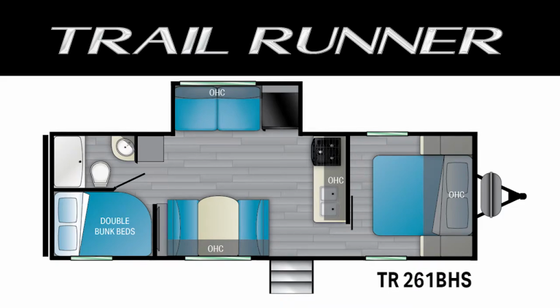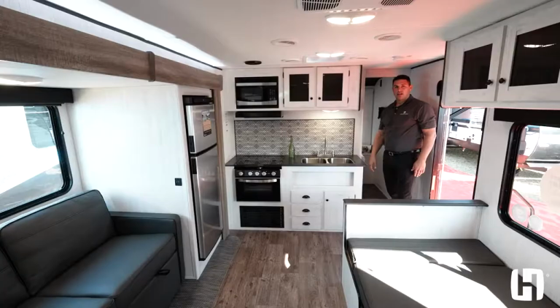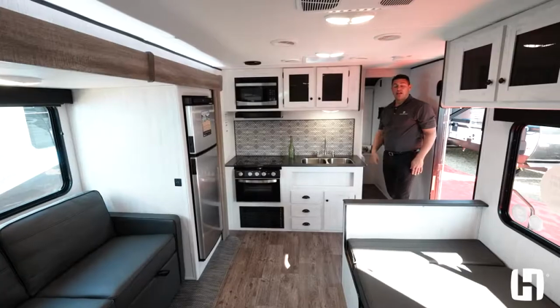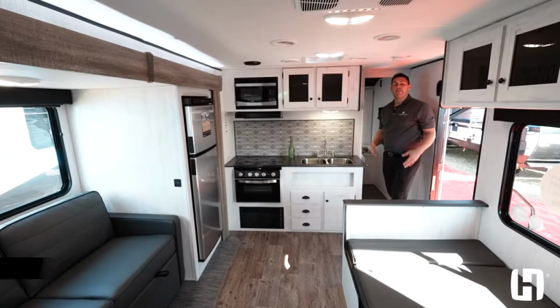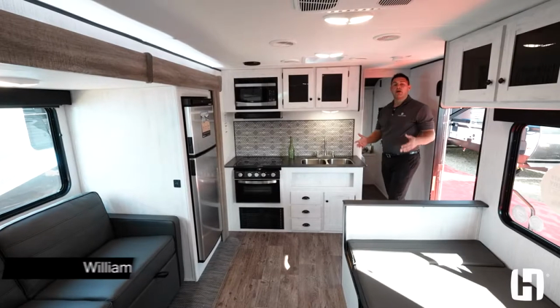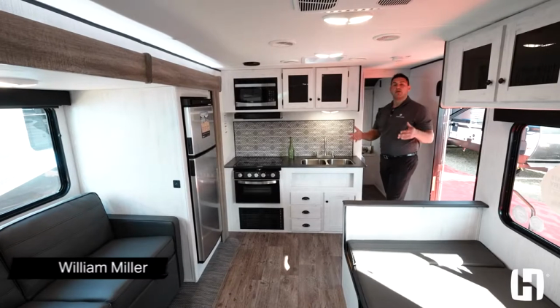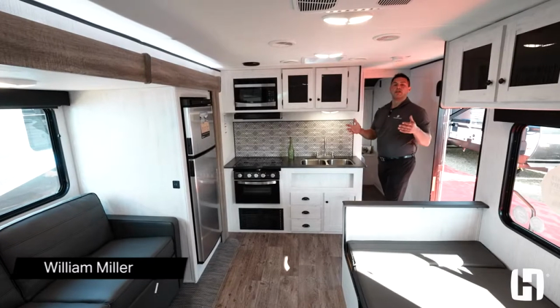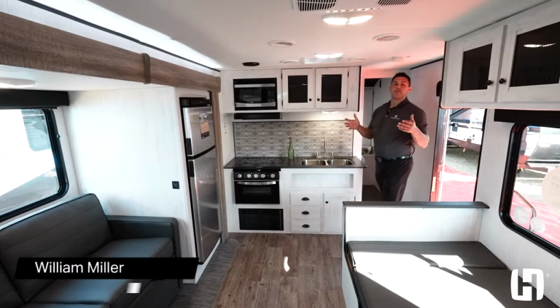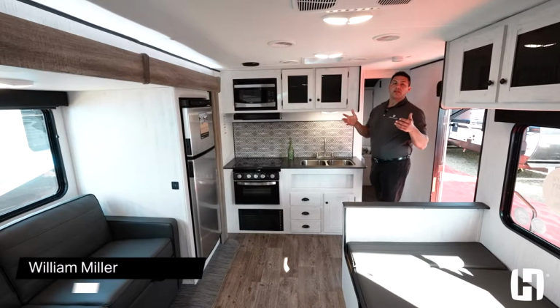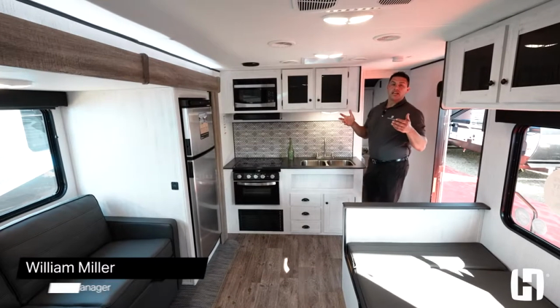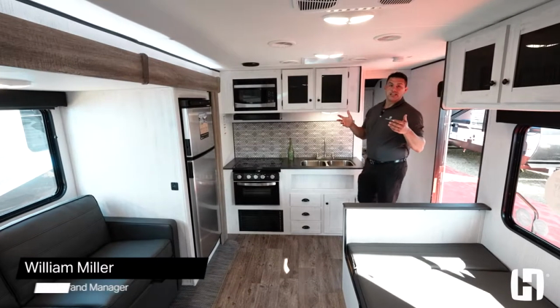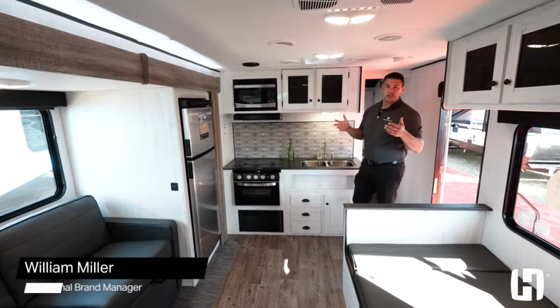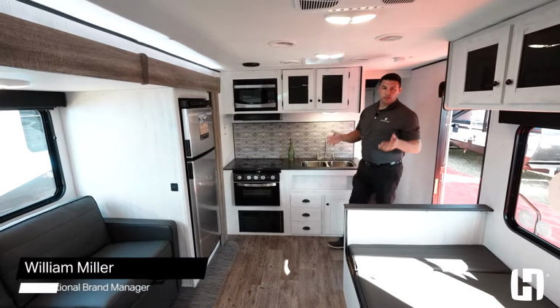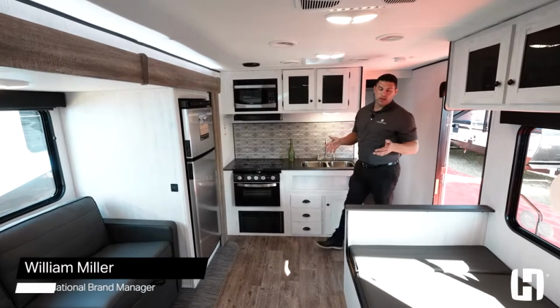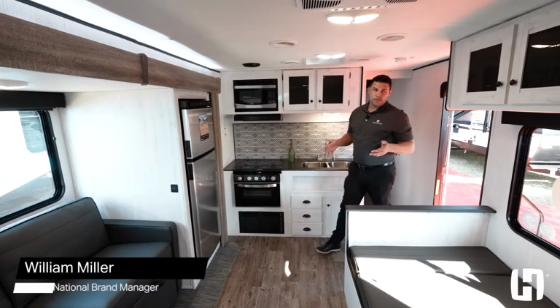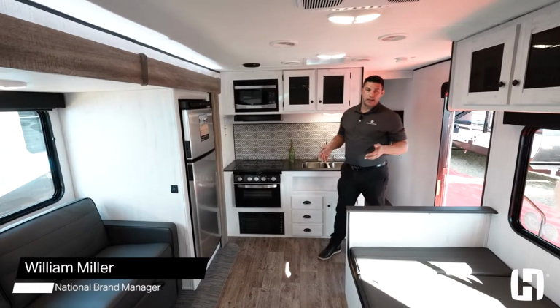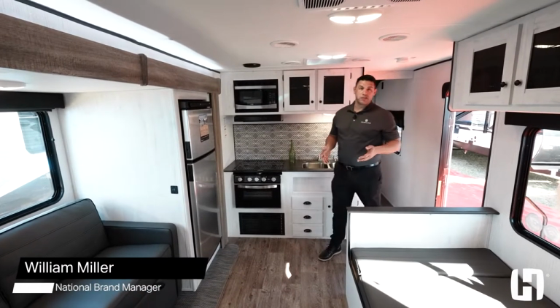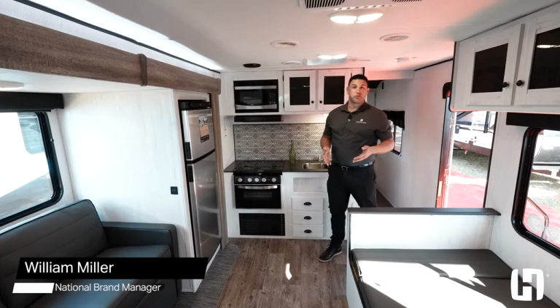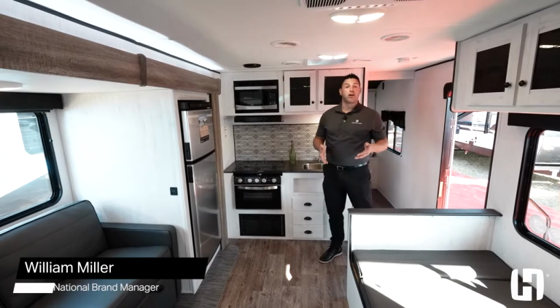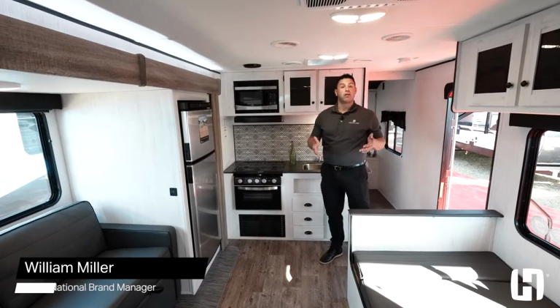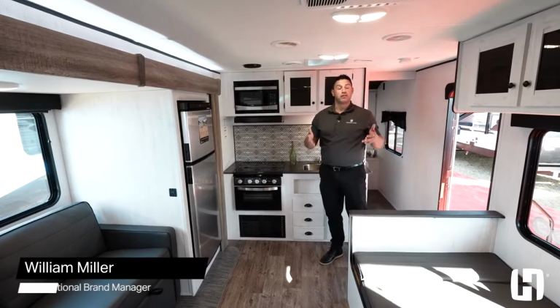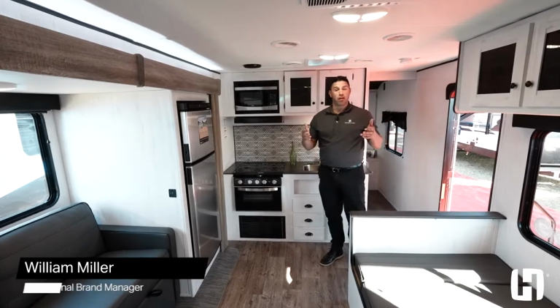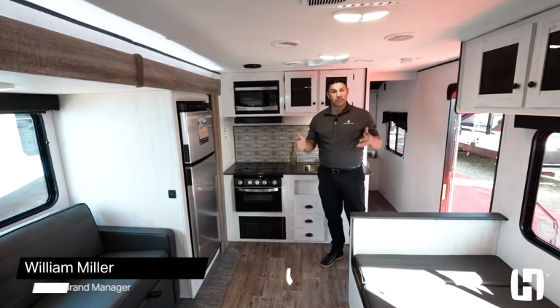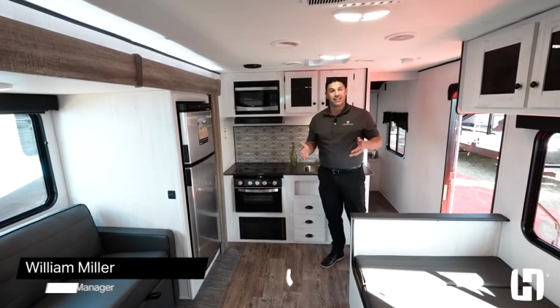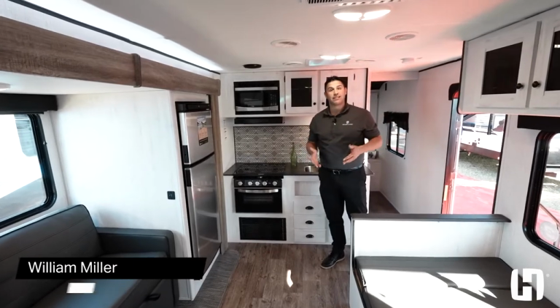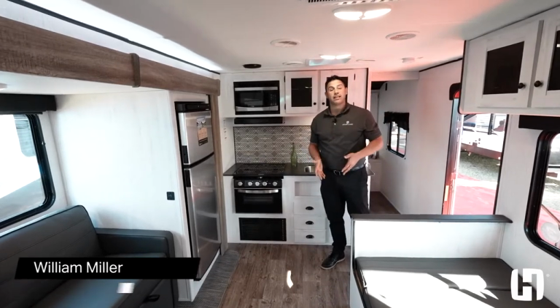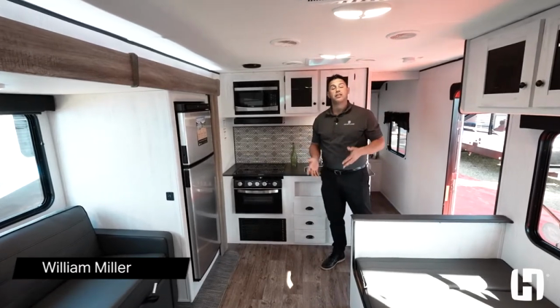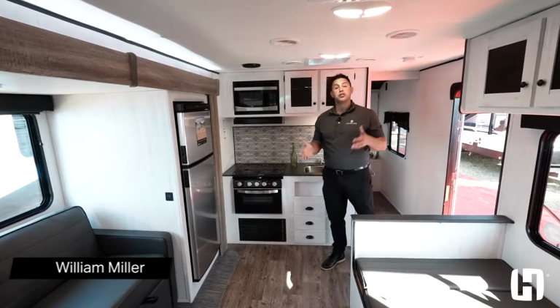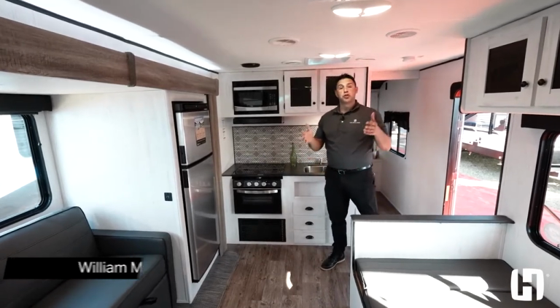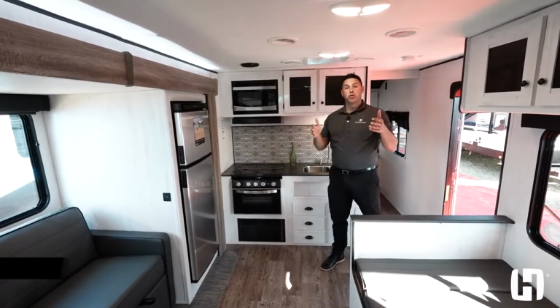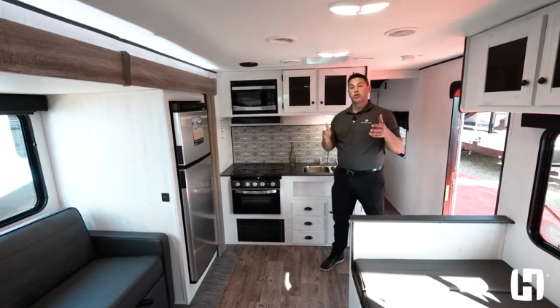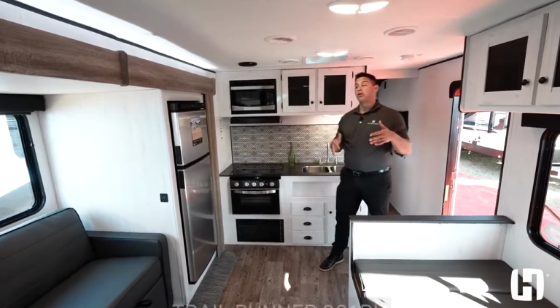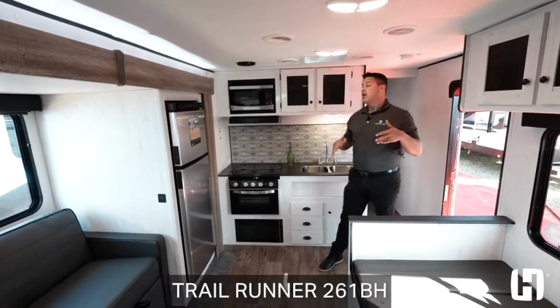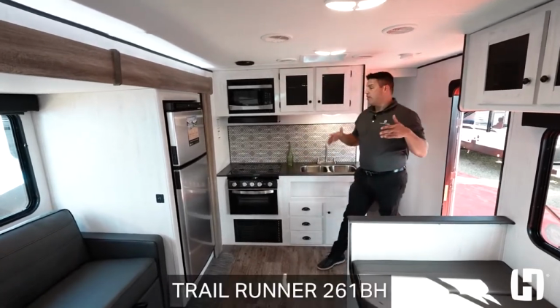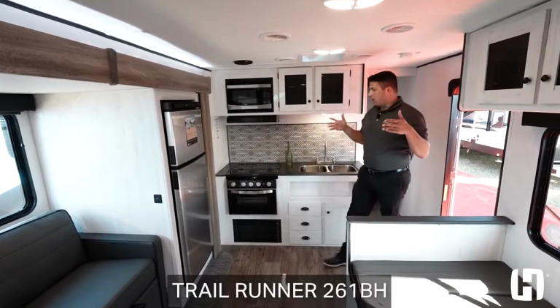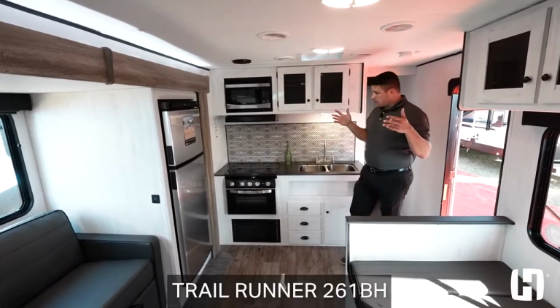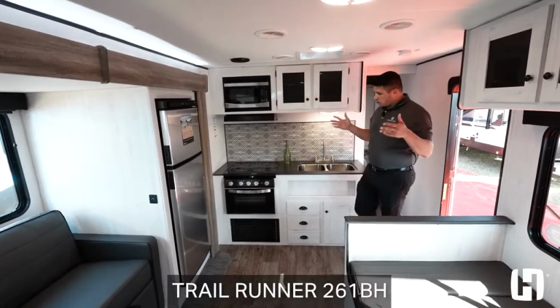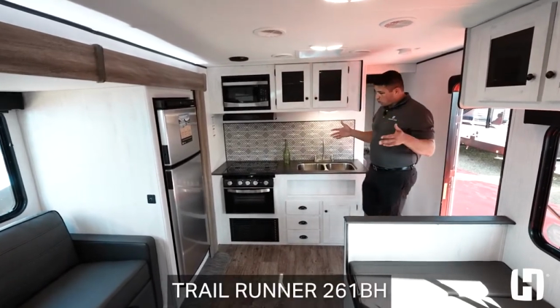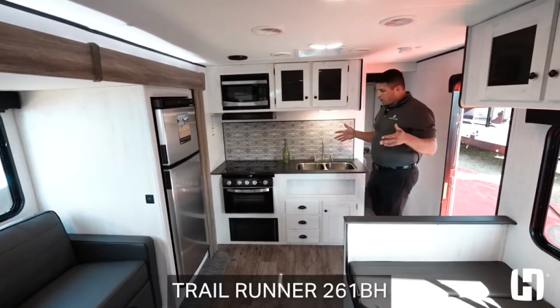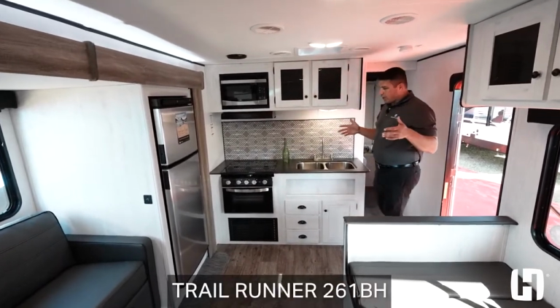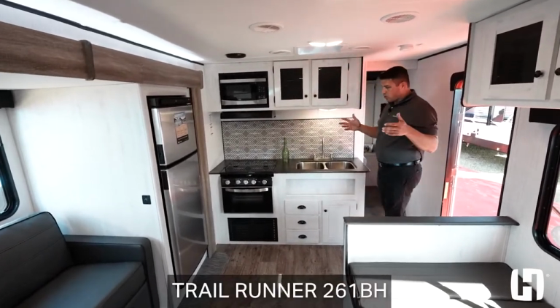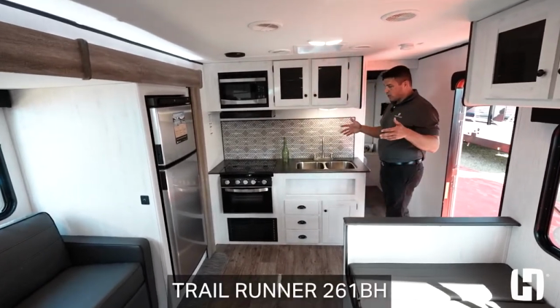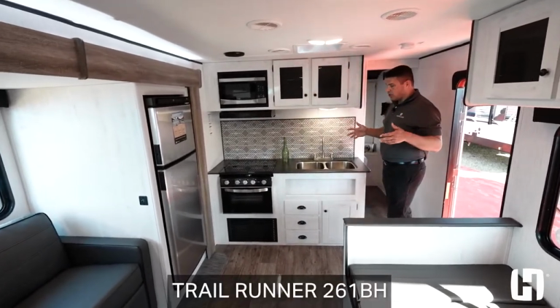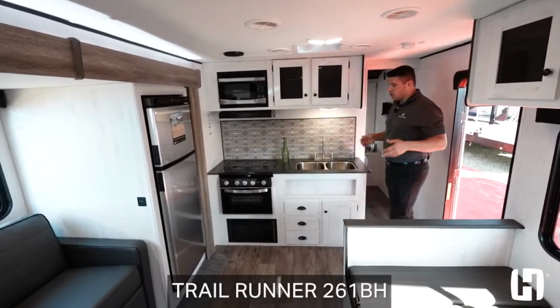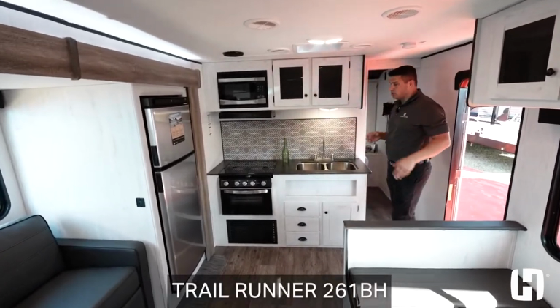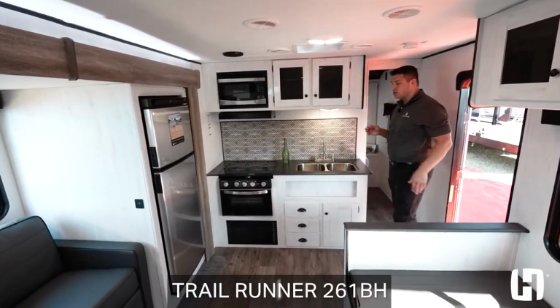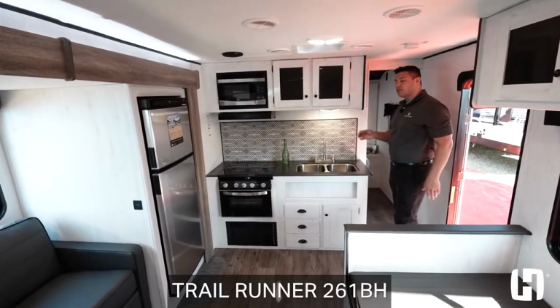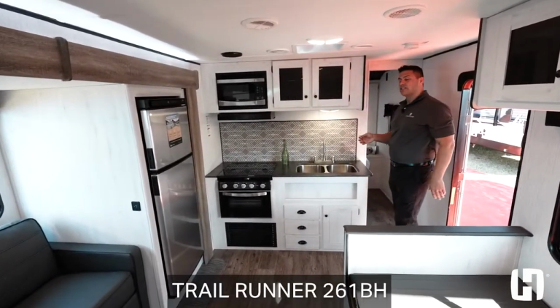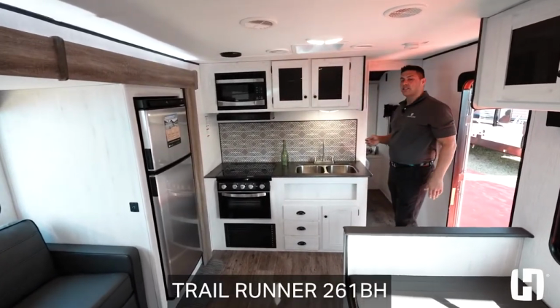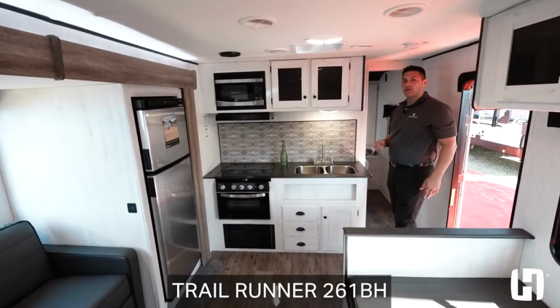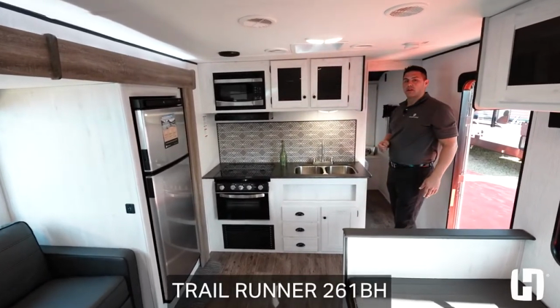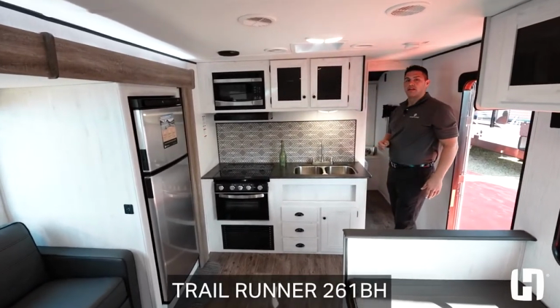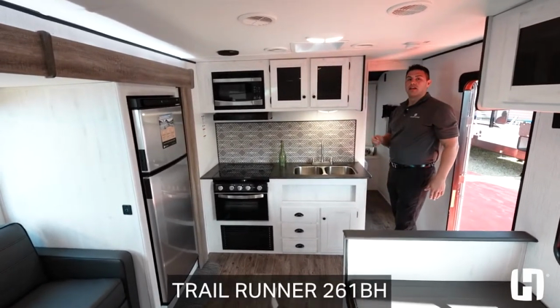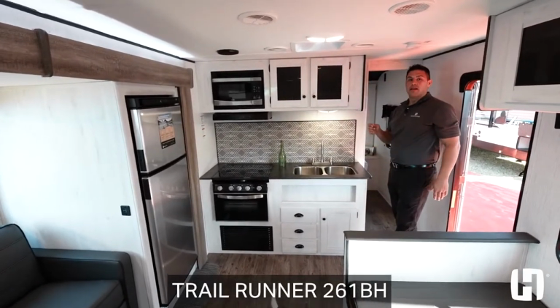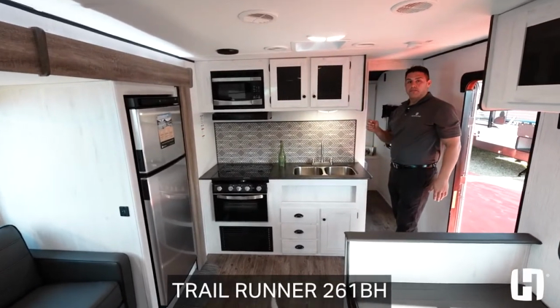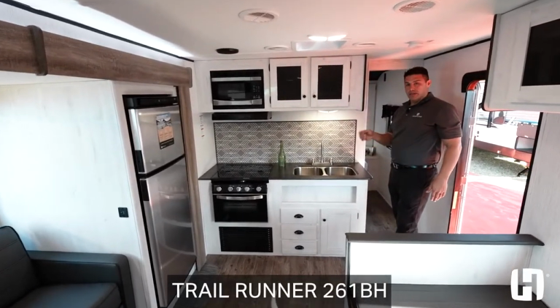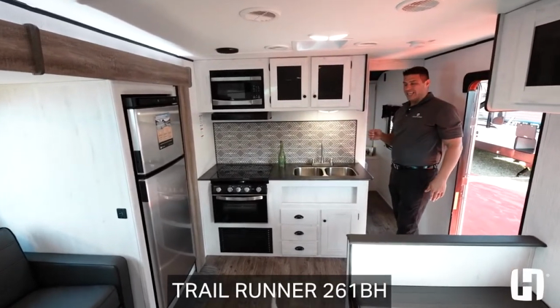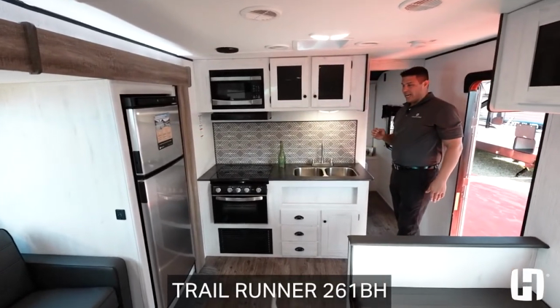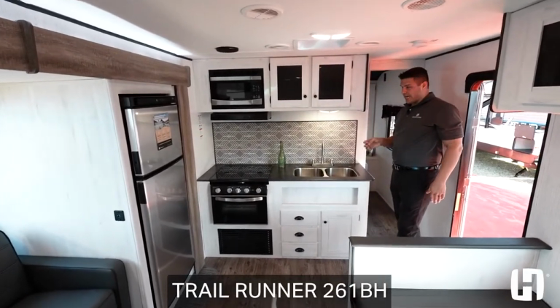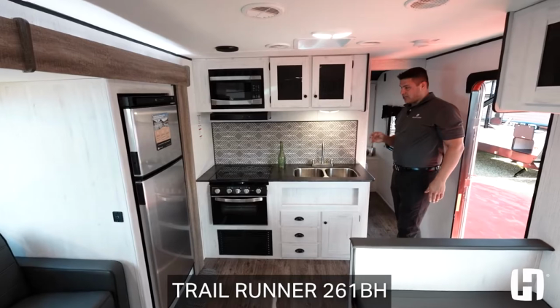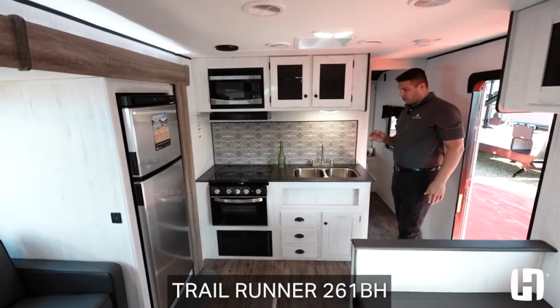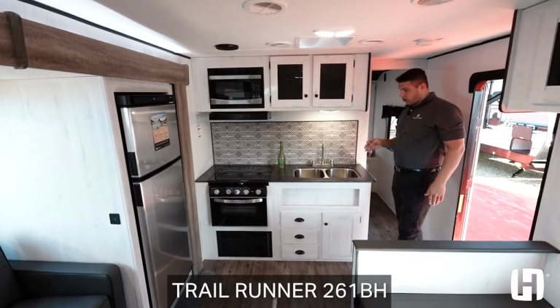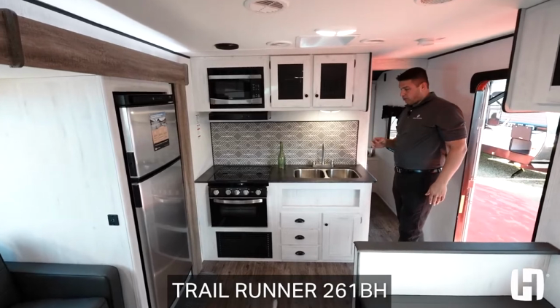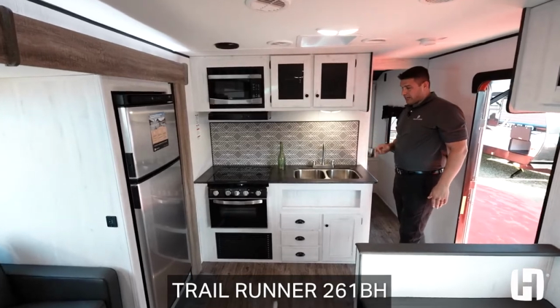Hey everyone, William Miller, National Brand Manager with Heartland RV, excited to show you the all-new 2022 261 BH floor plan.